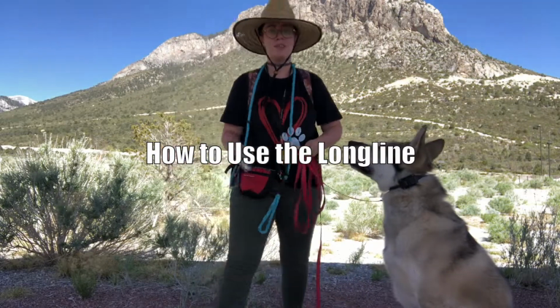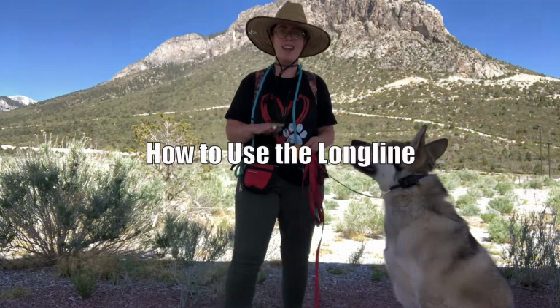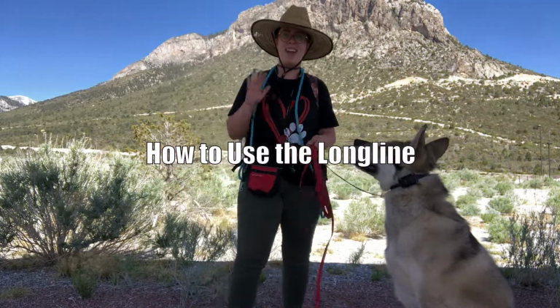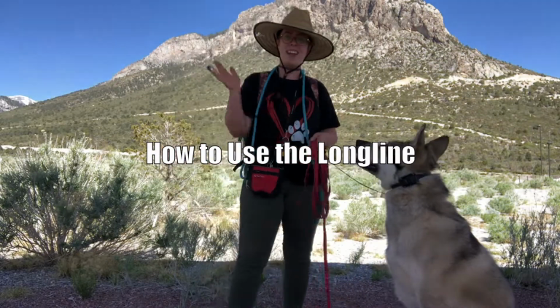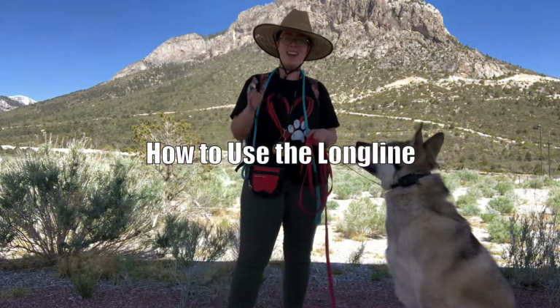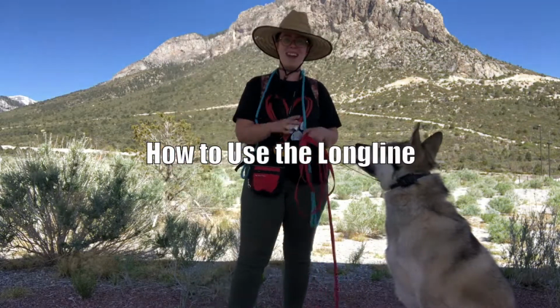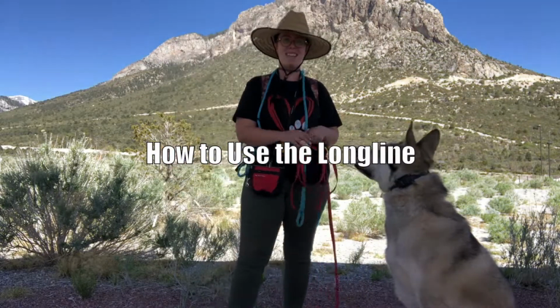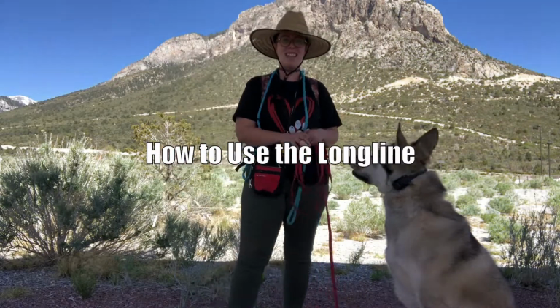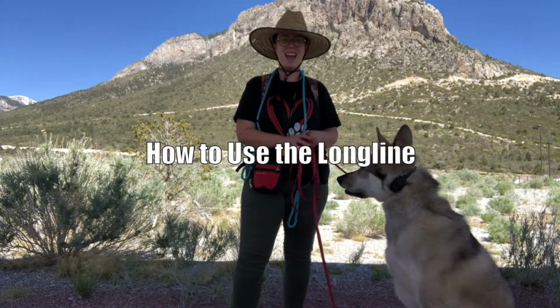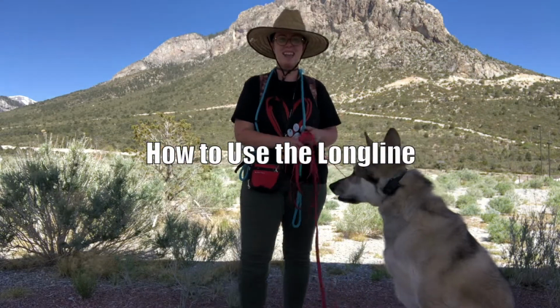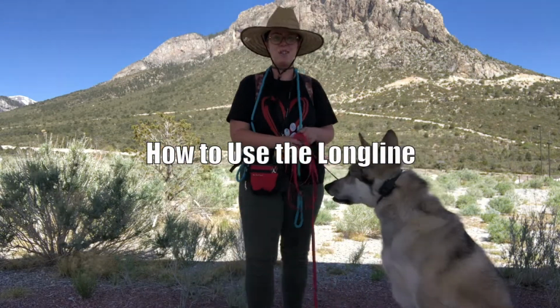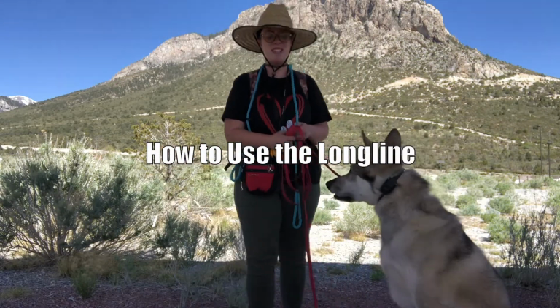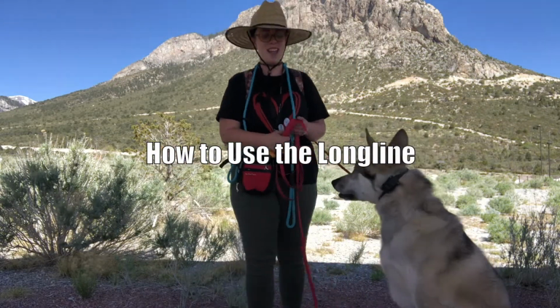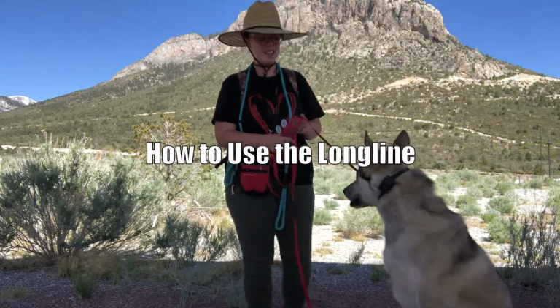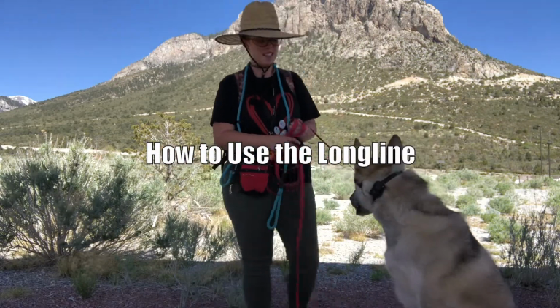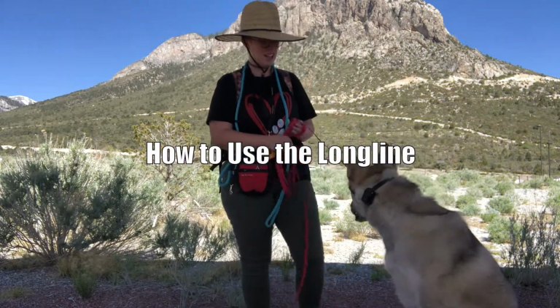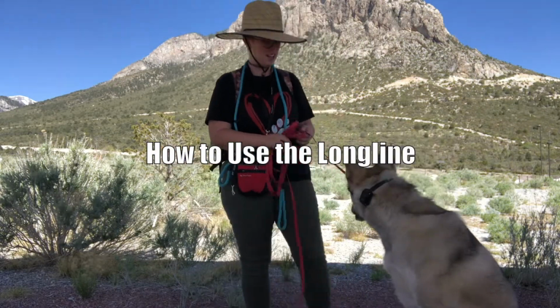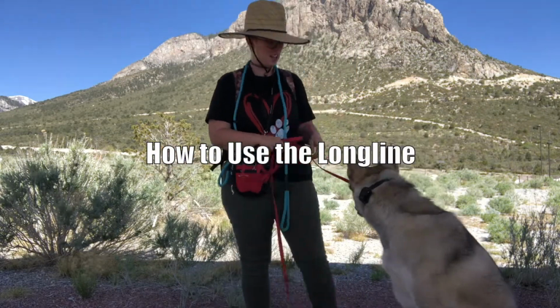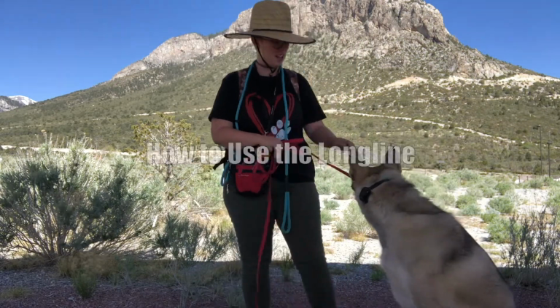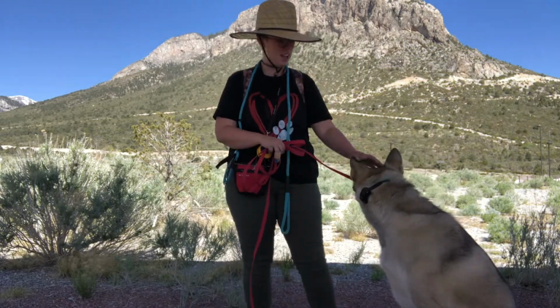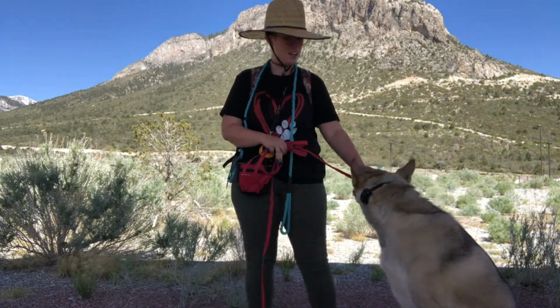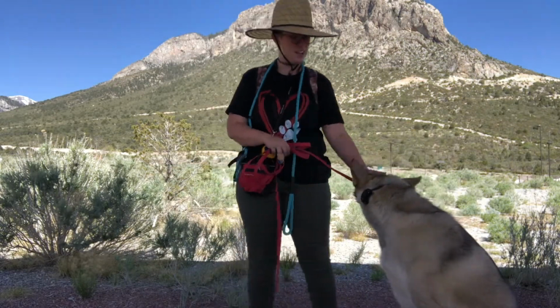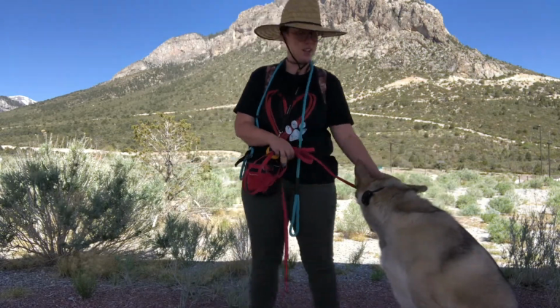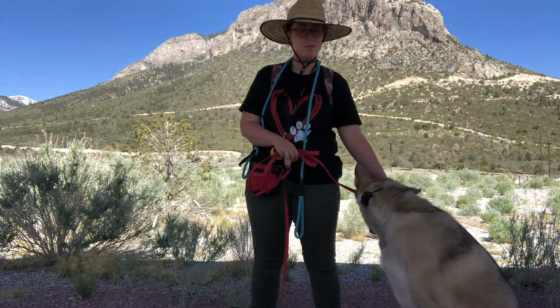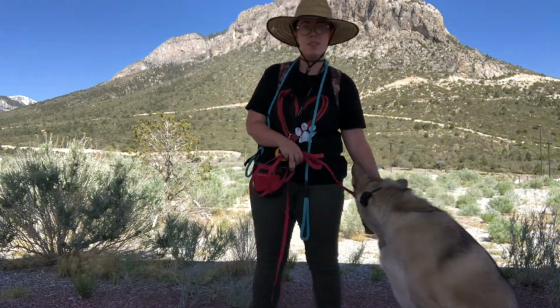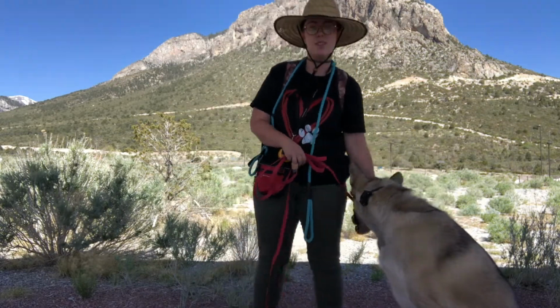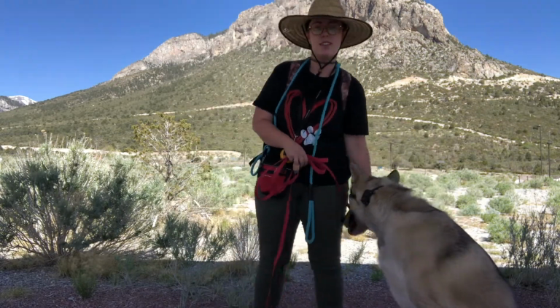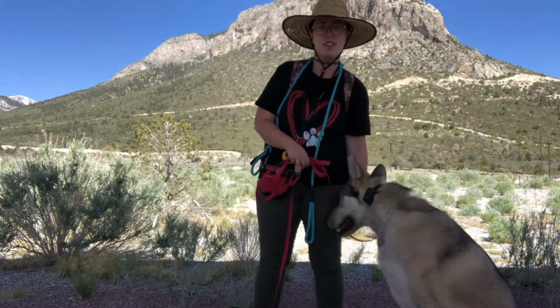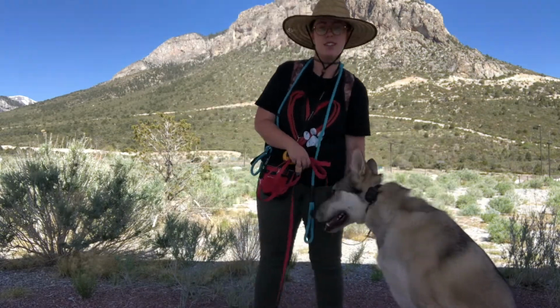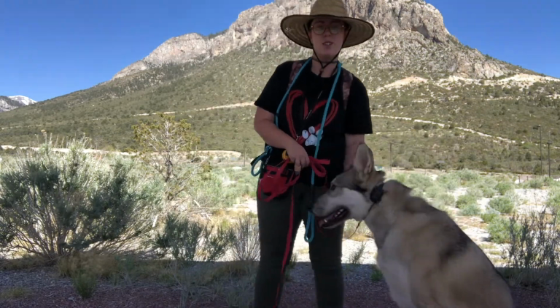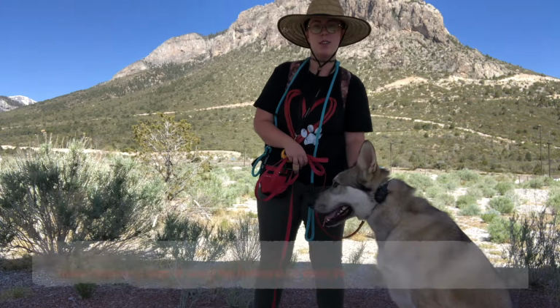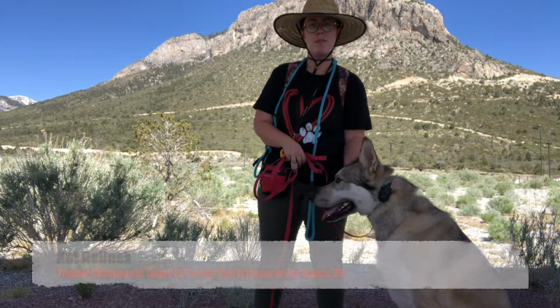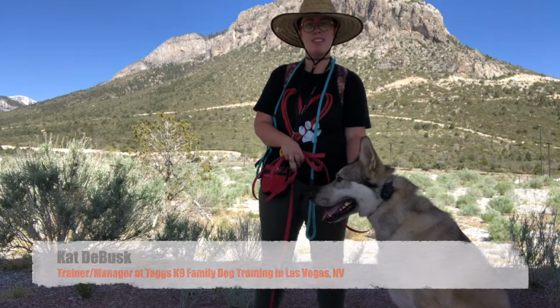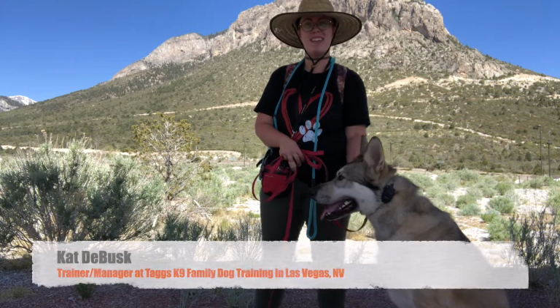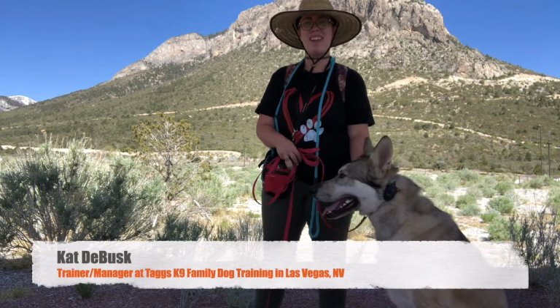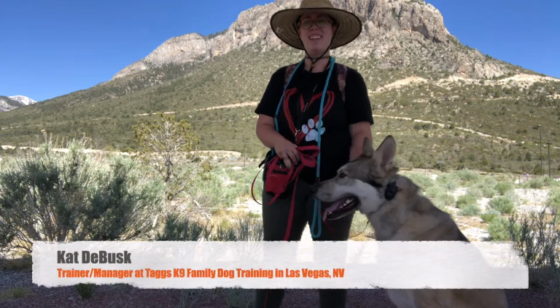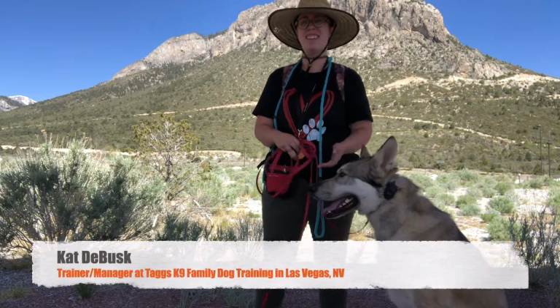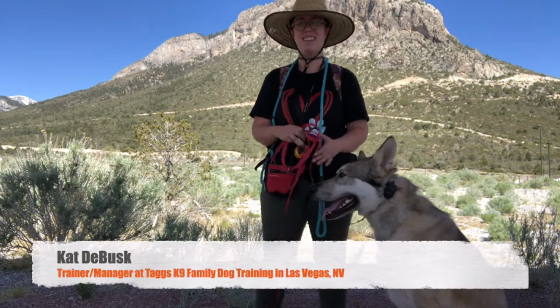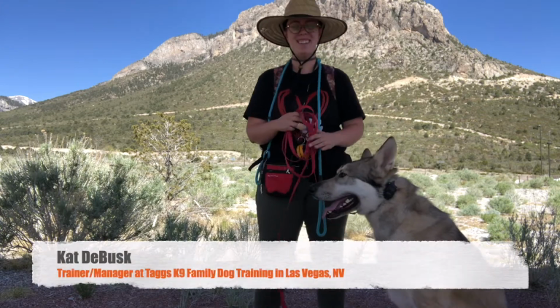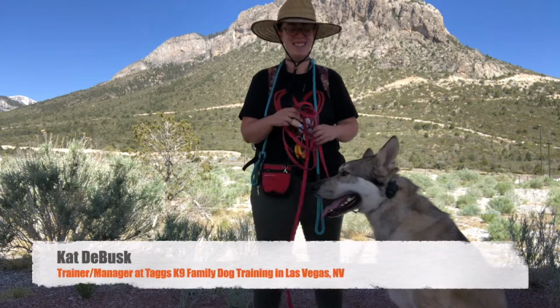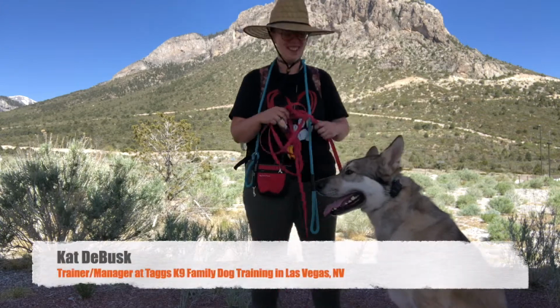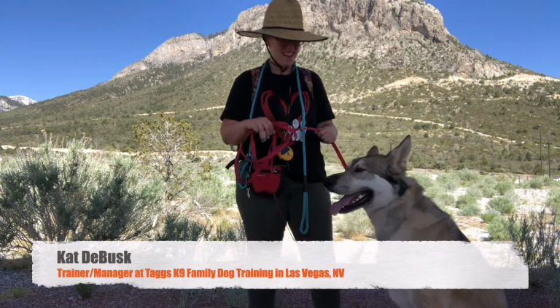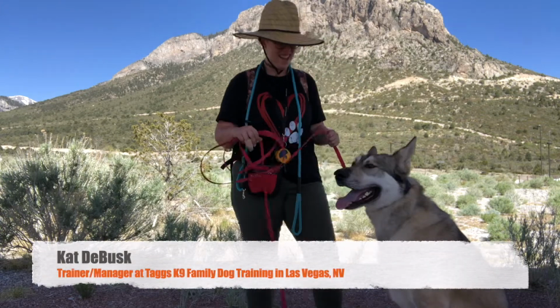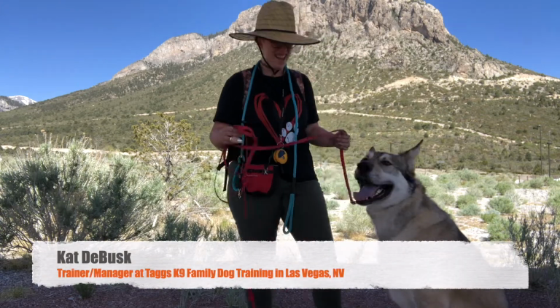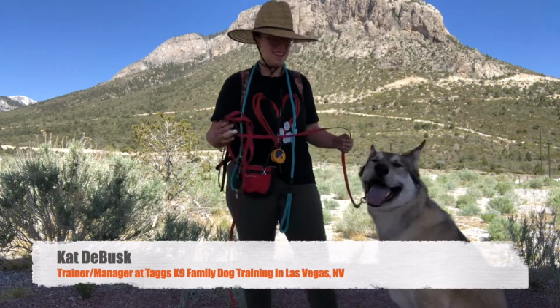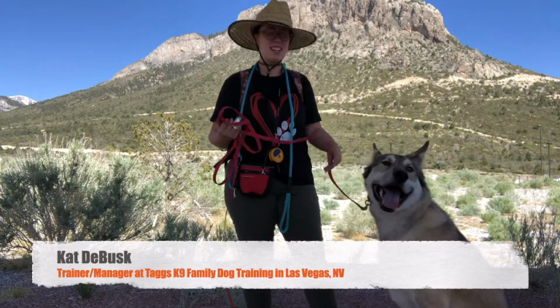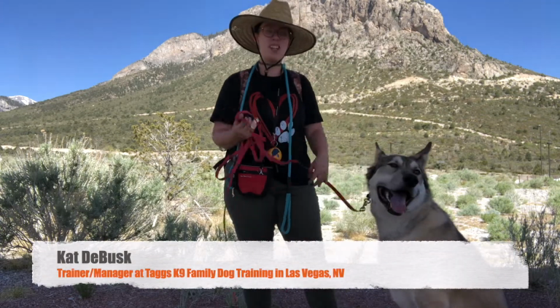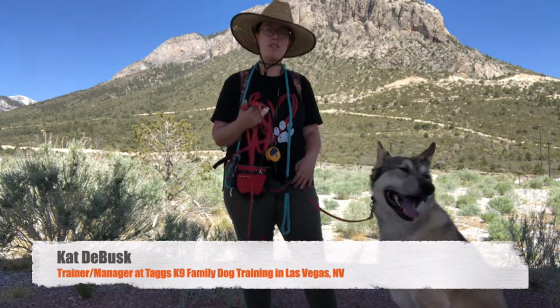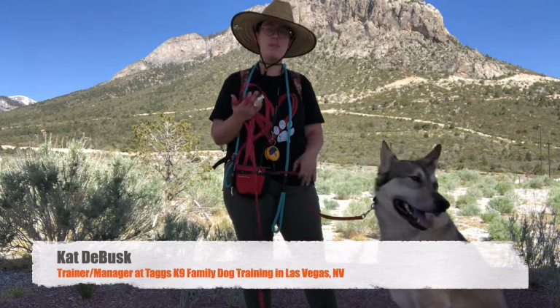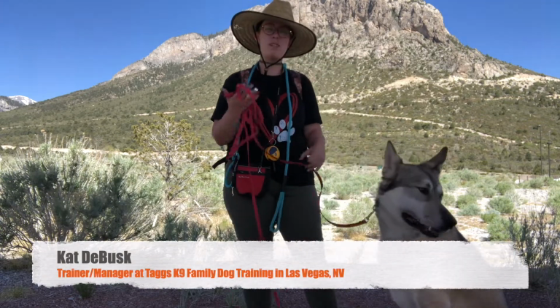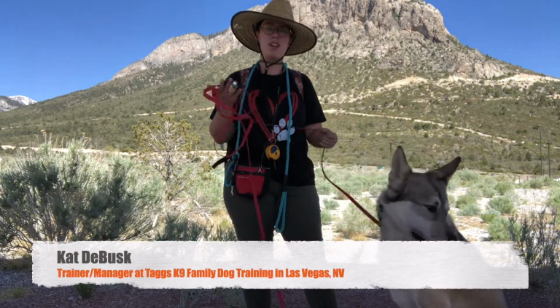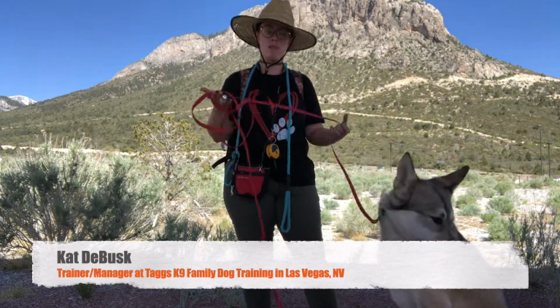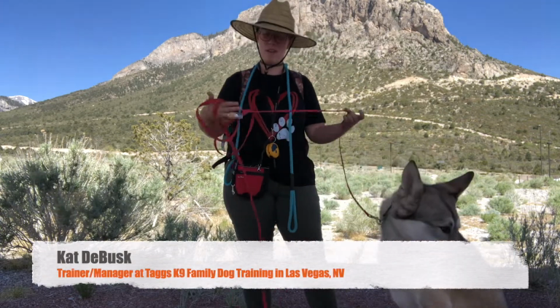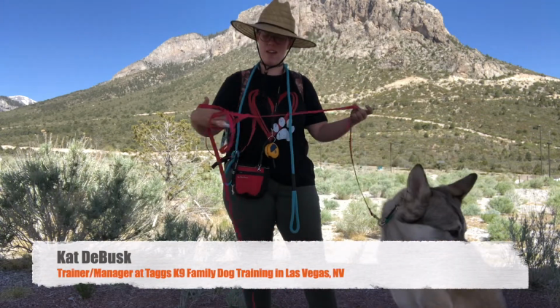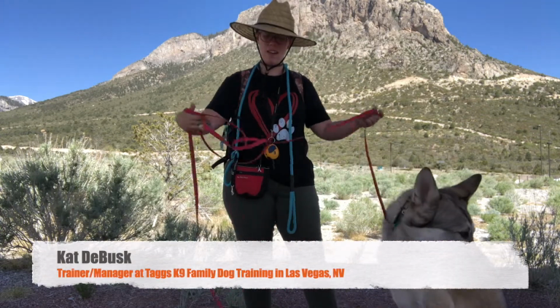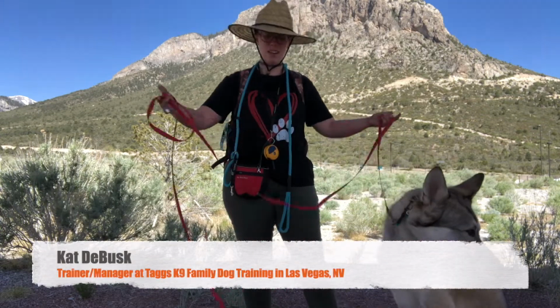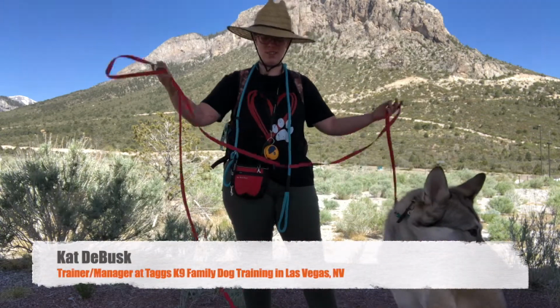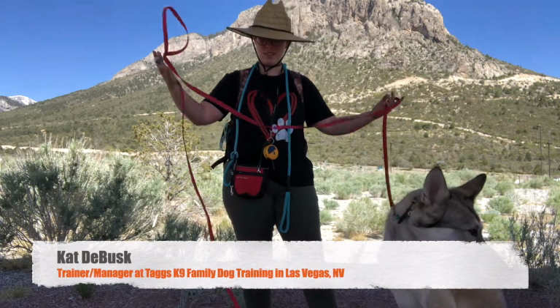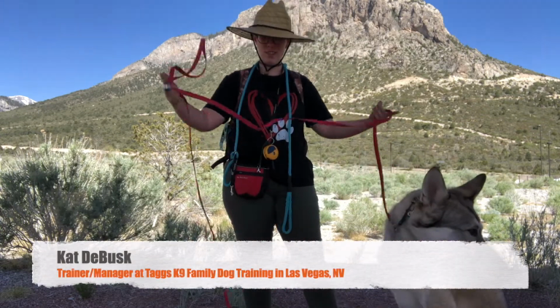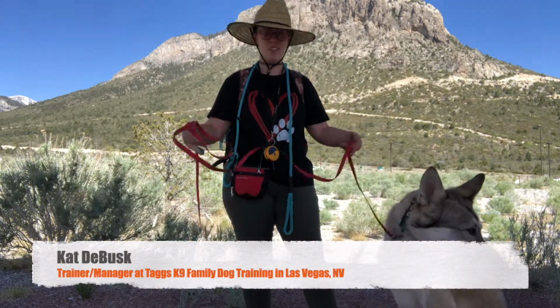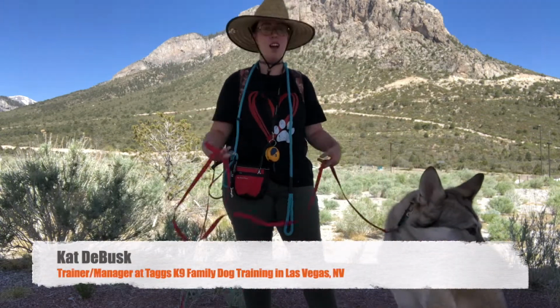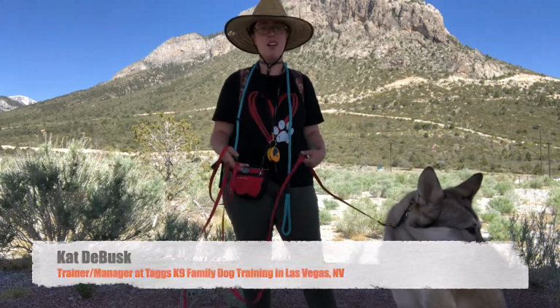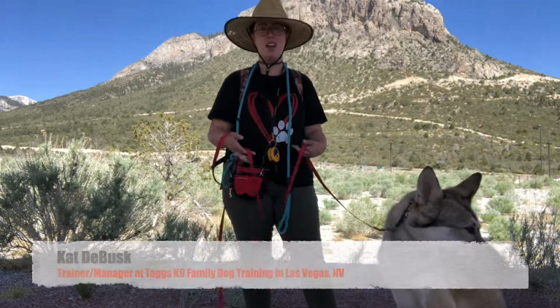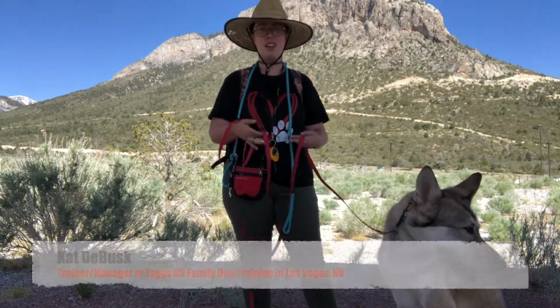Hey guys, Kat here with Taggs Canine and Mr. Grayson joining me today. Today we're going to be talking about how to use this long line.